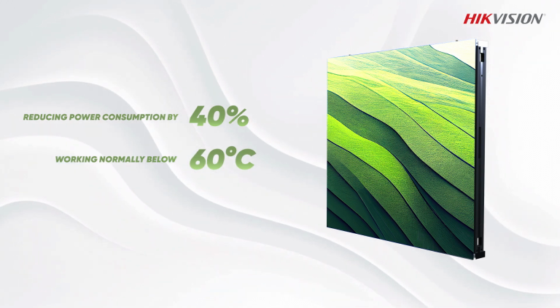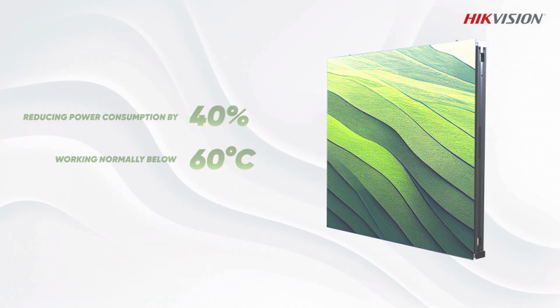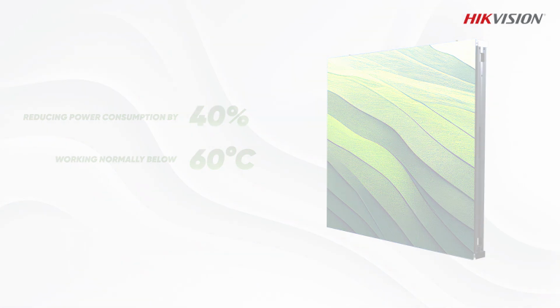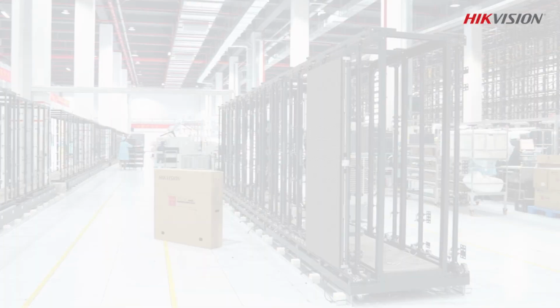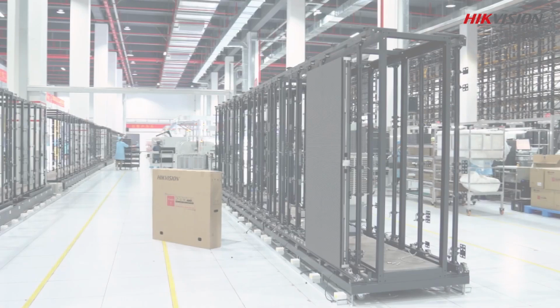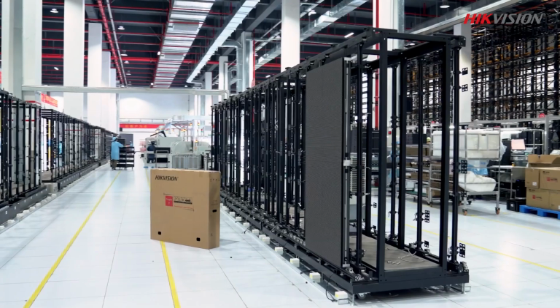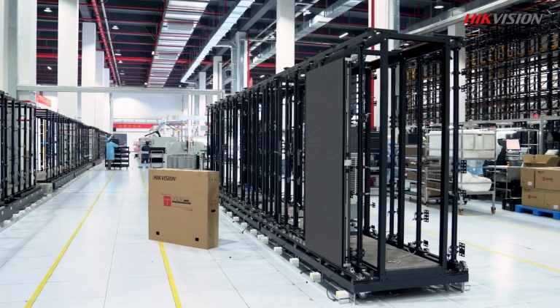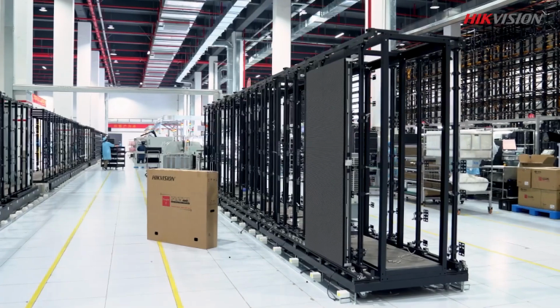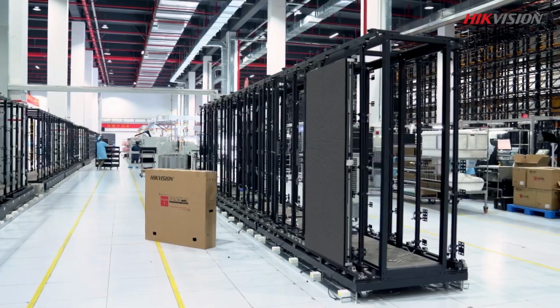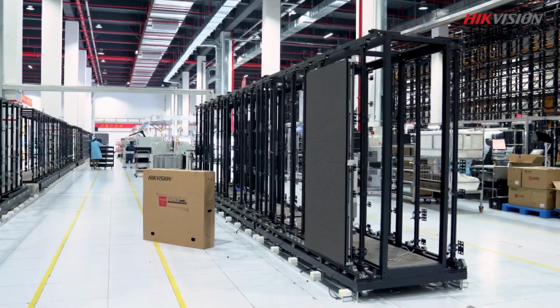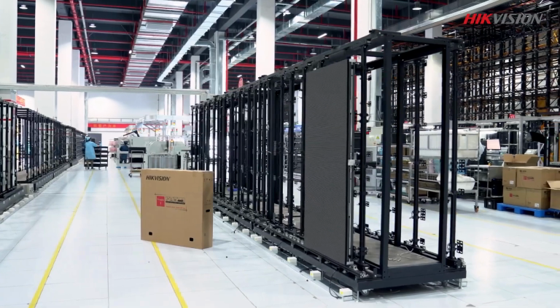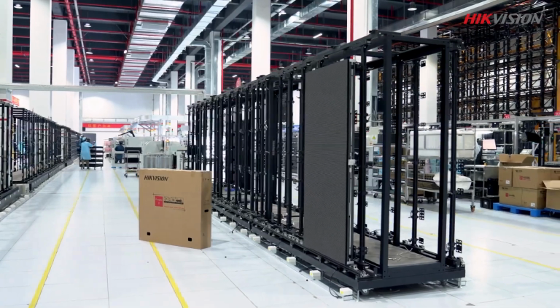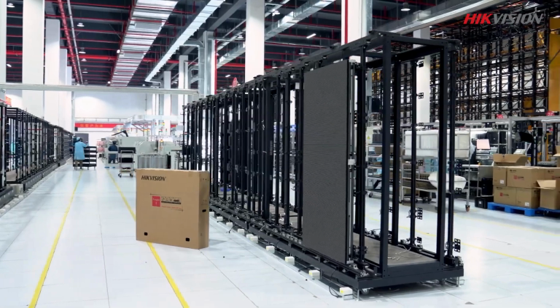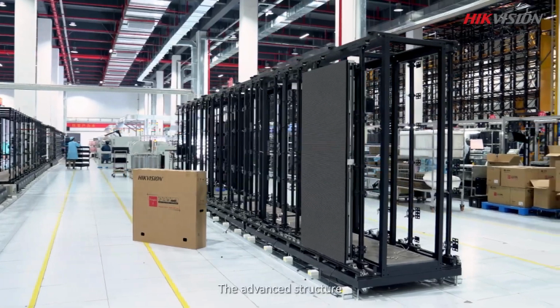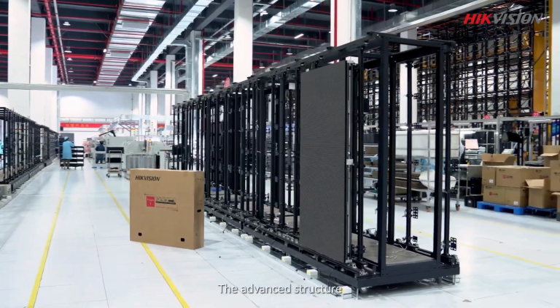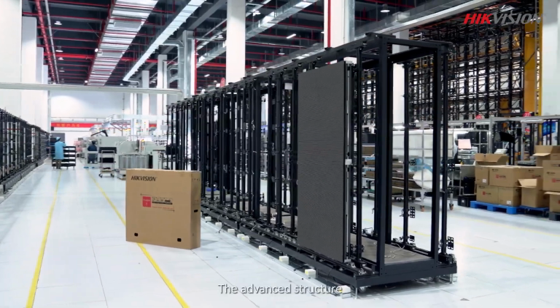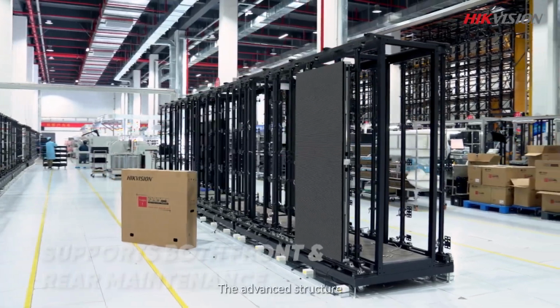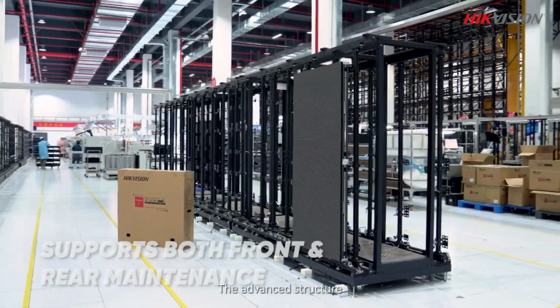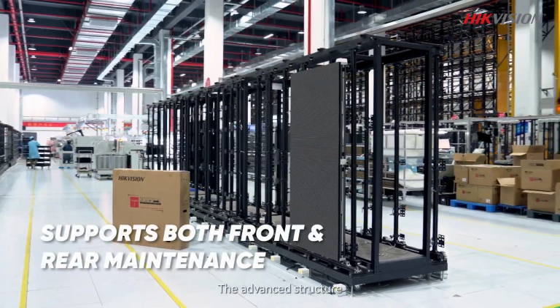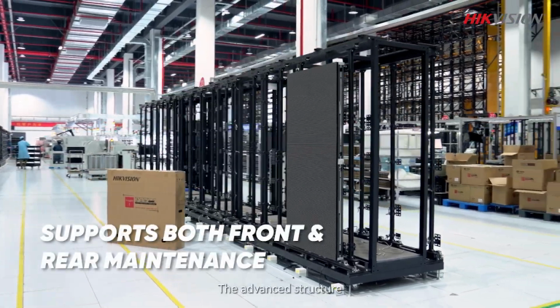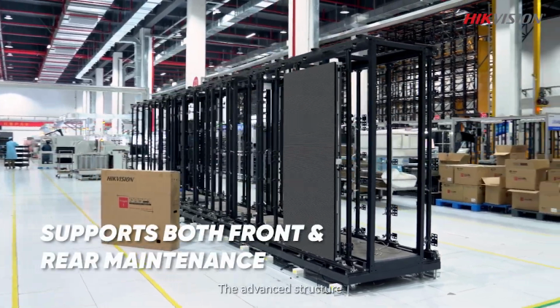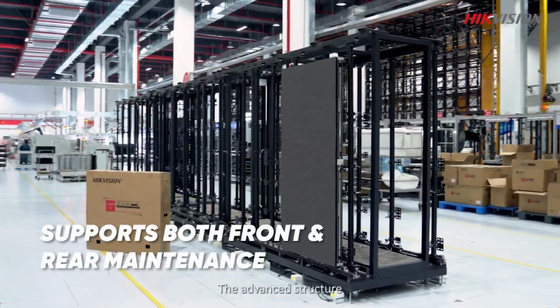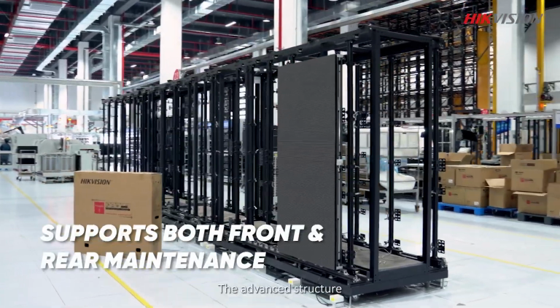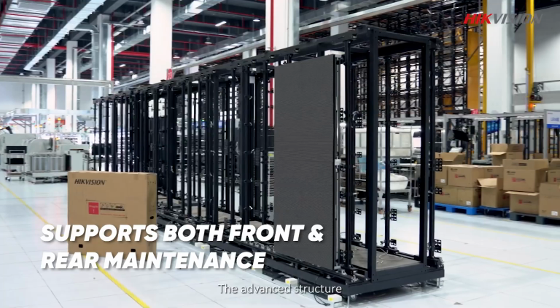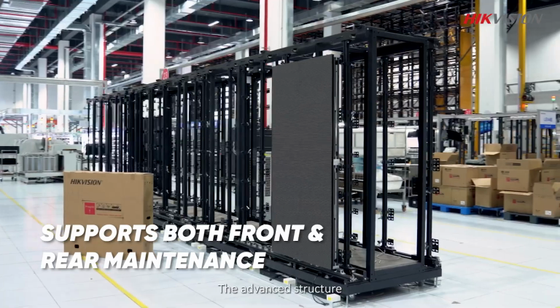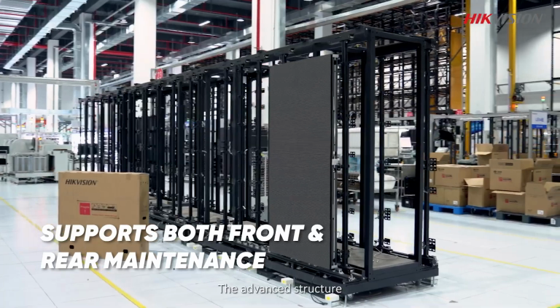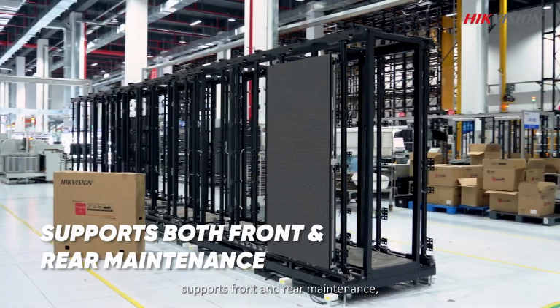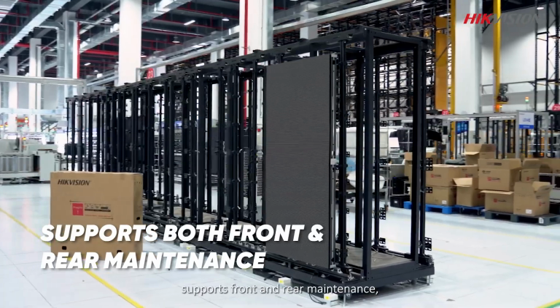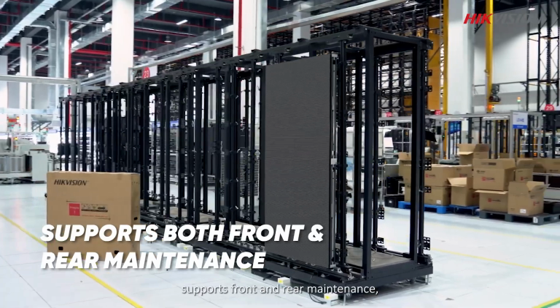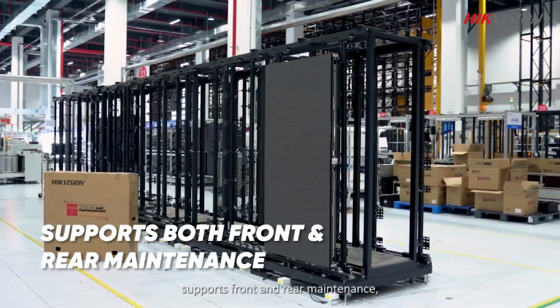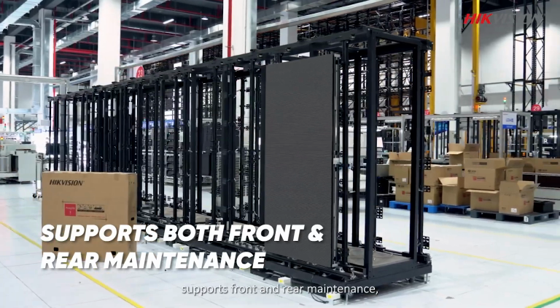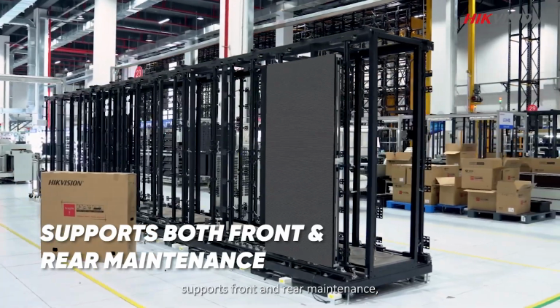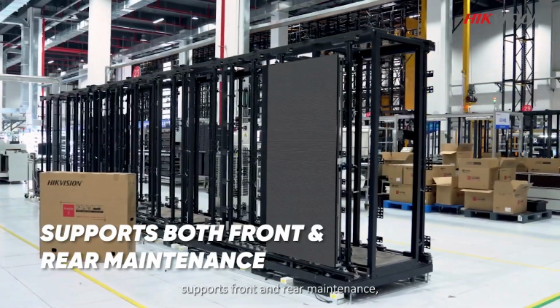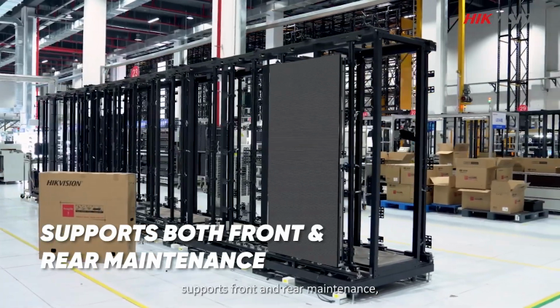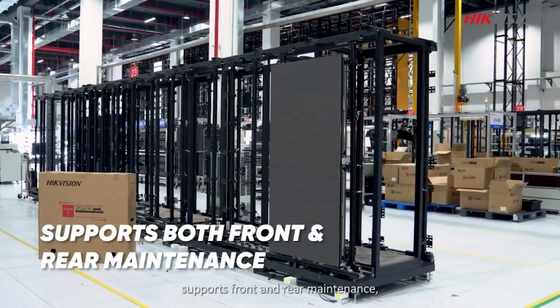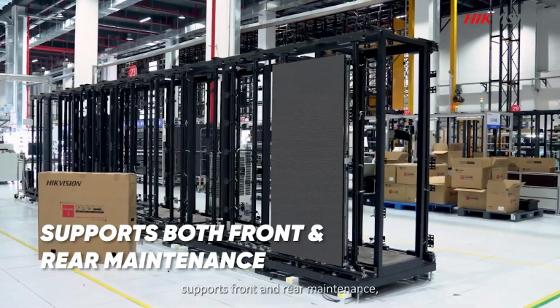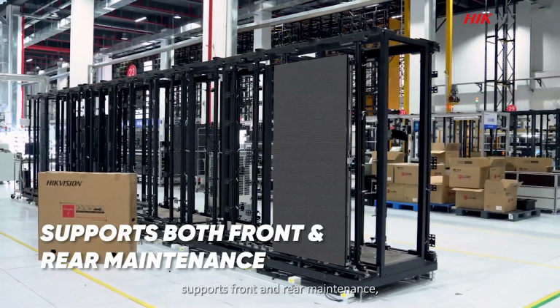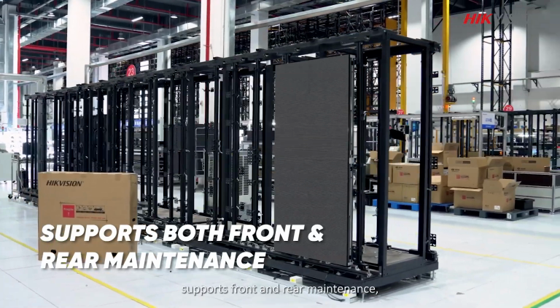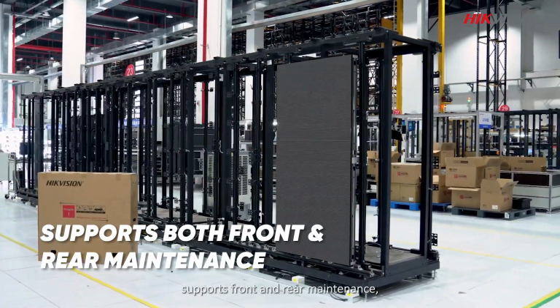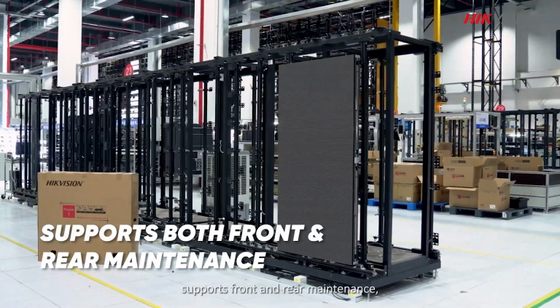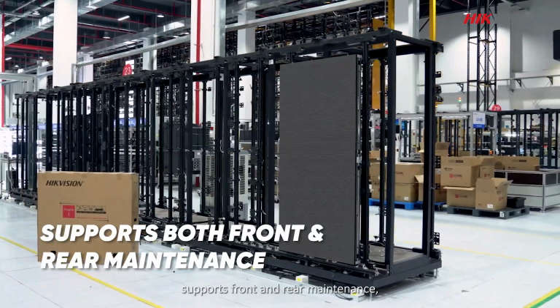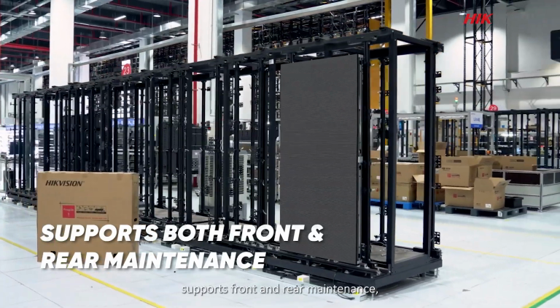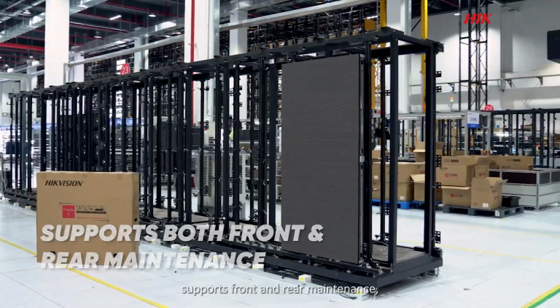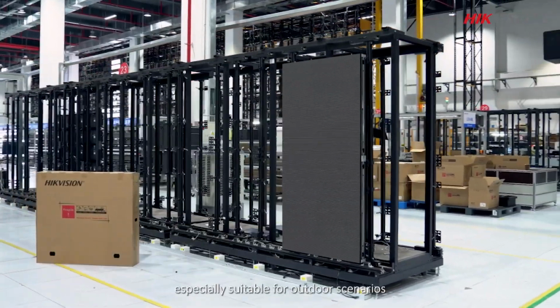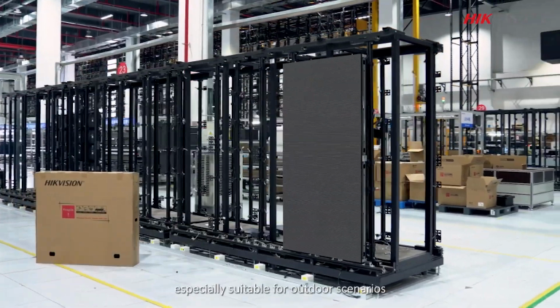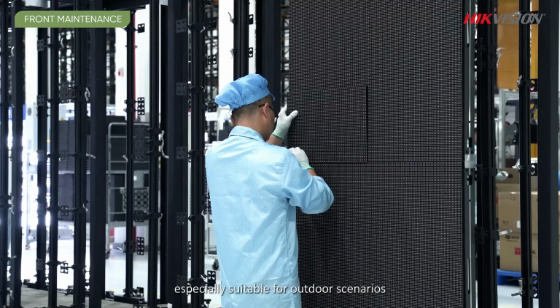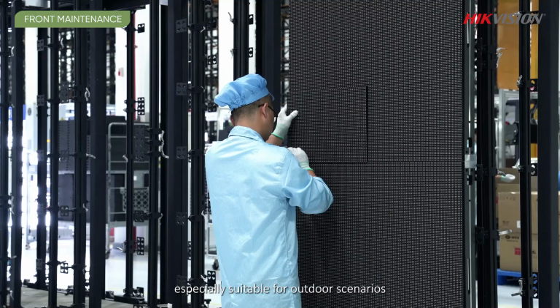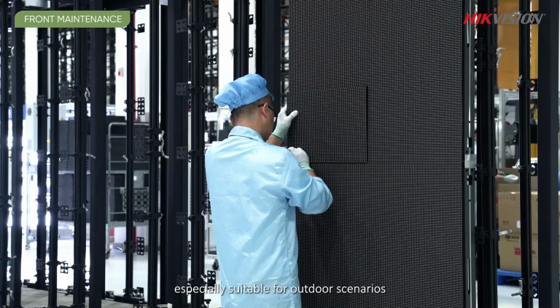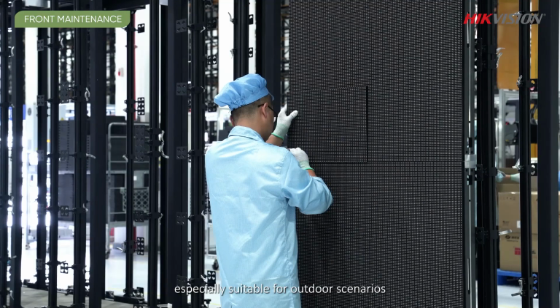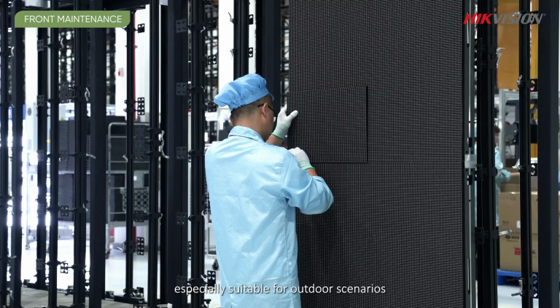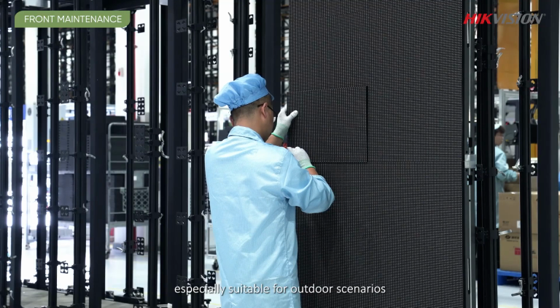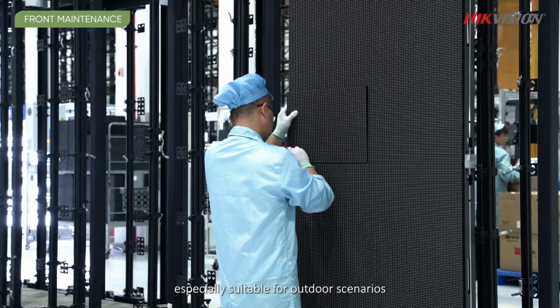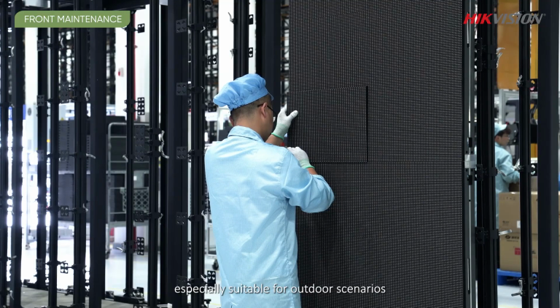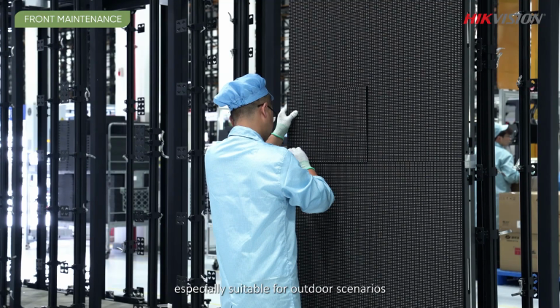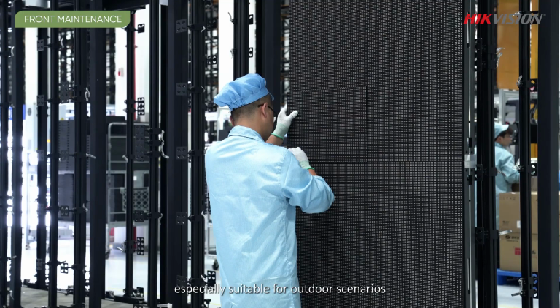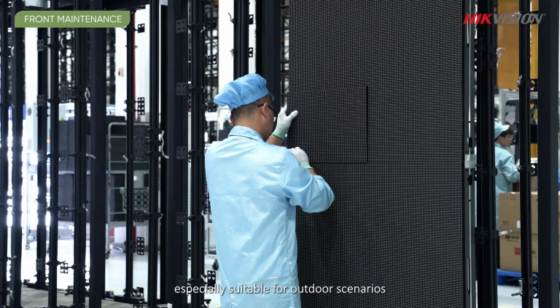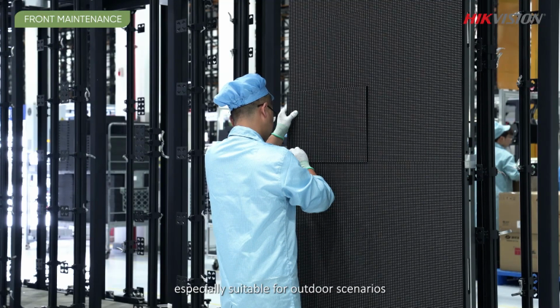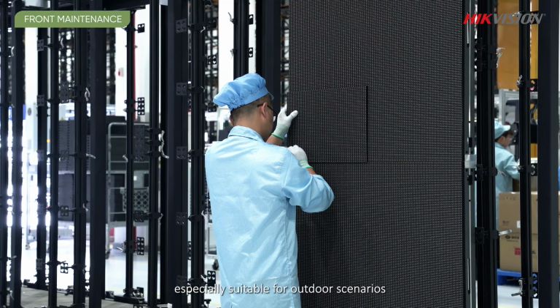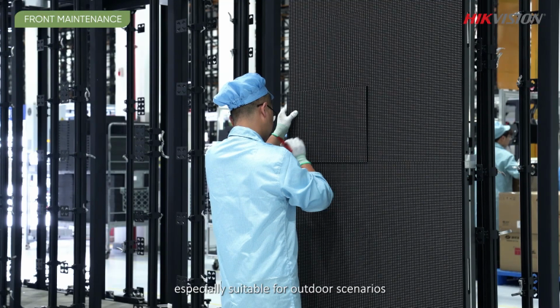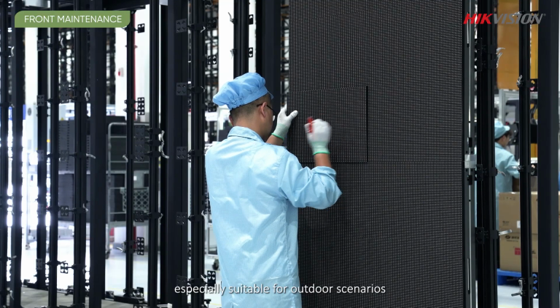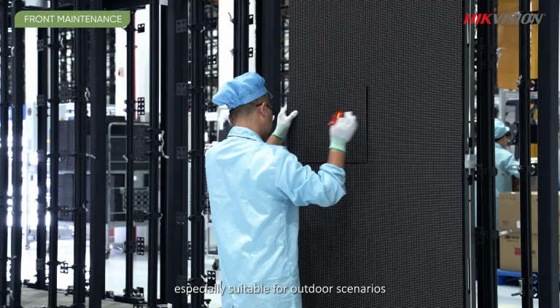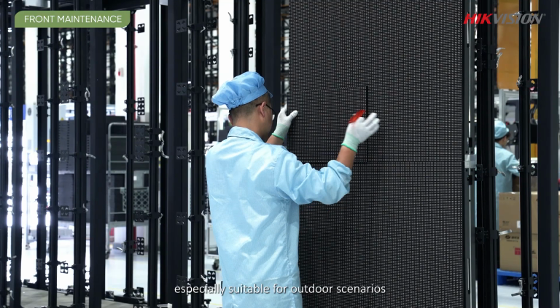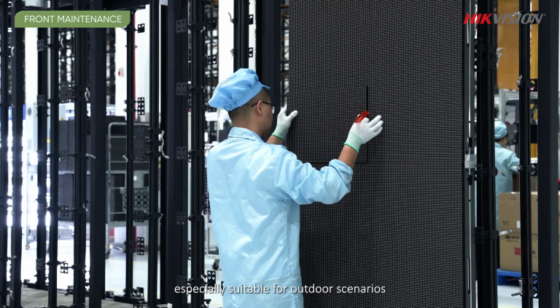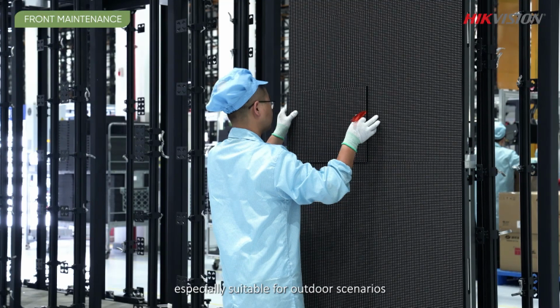The advanced structure supports front and rear maintenance, making it especially suitable for outdoor scenarios.